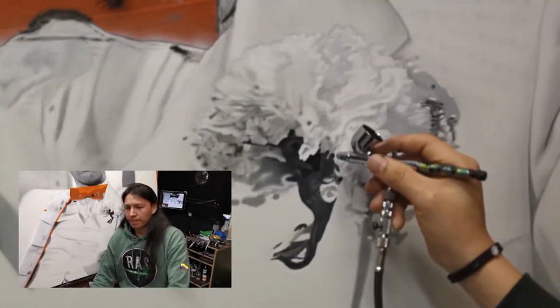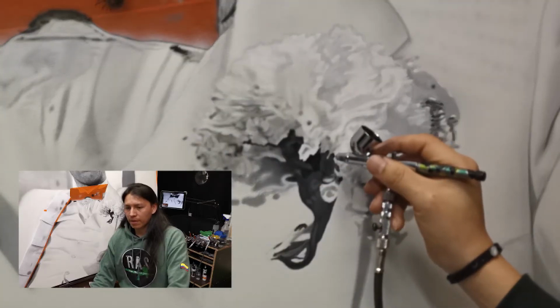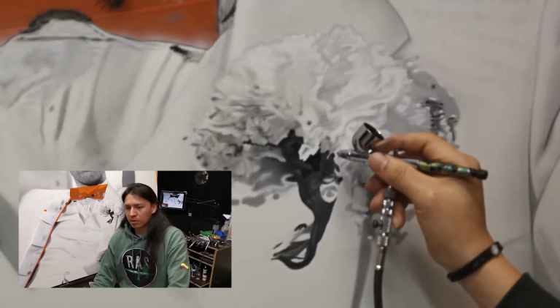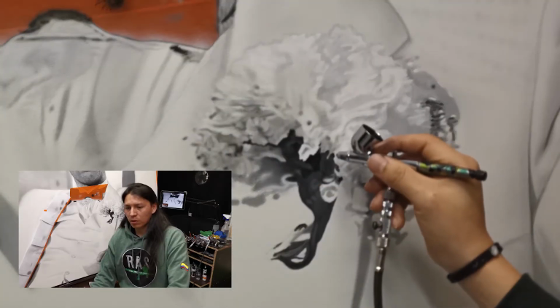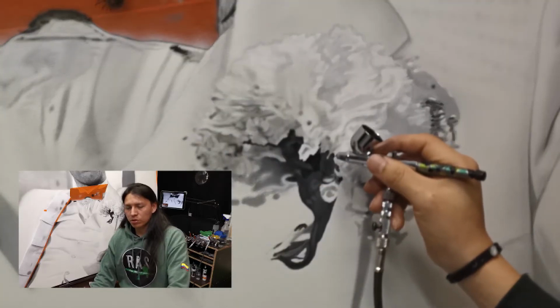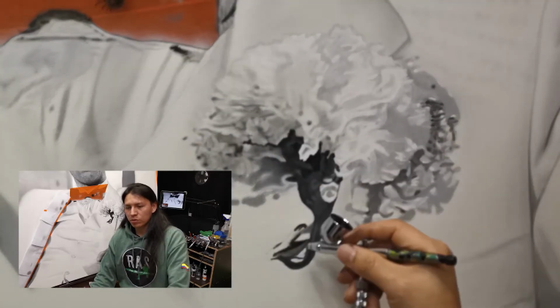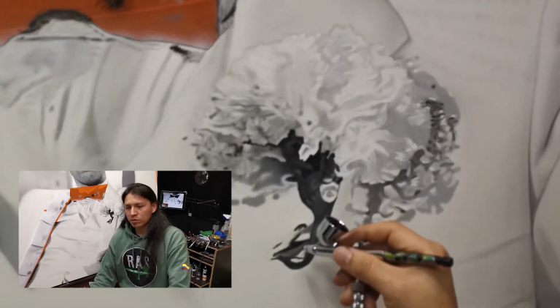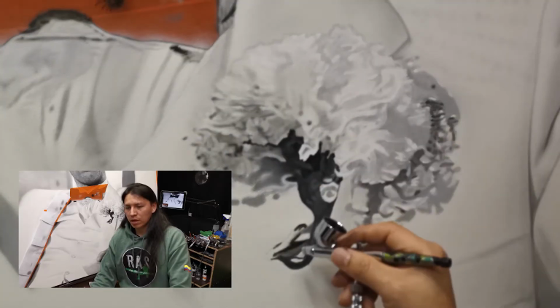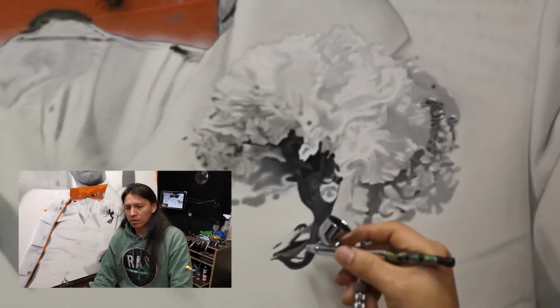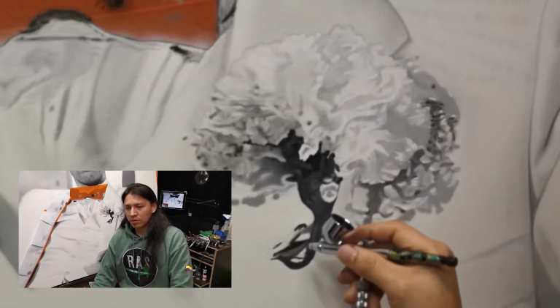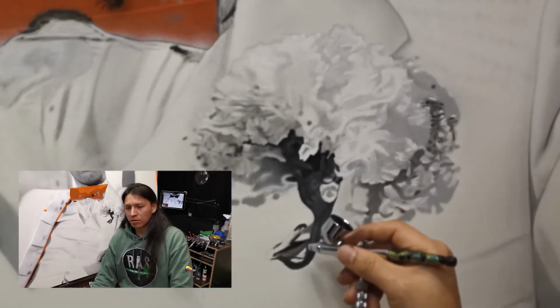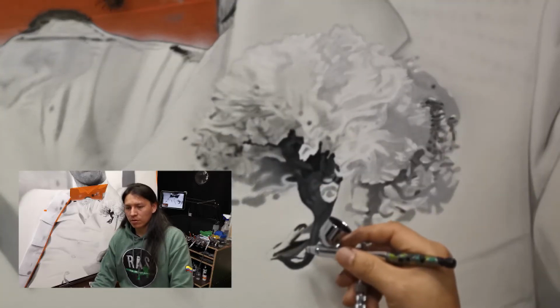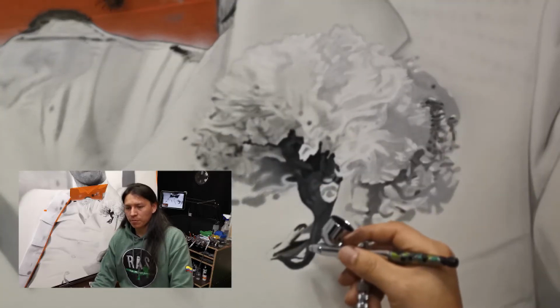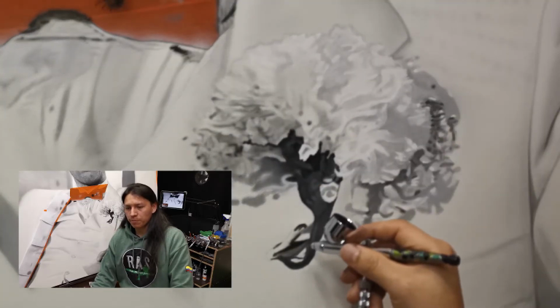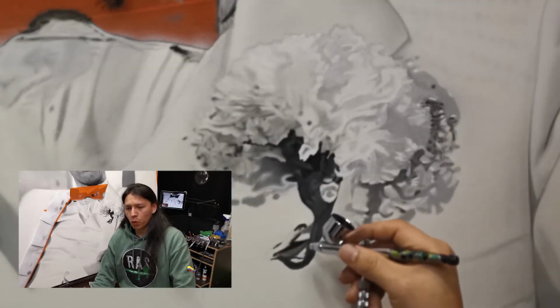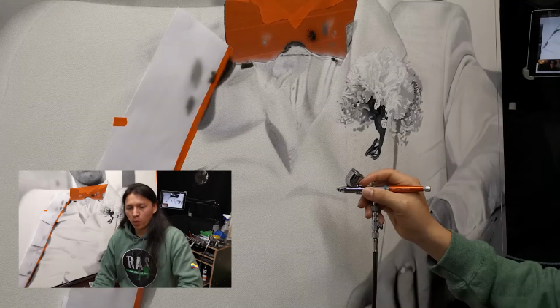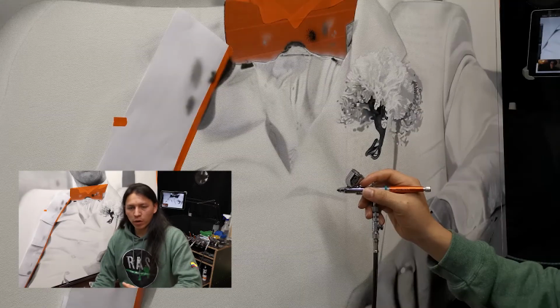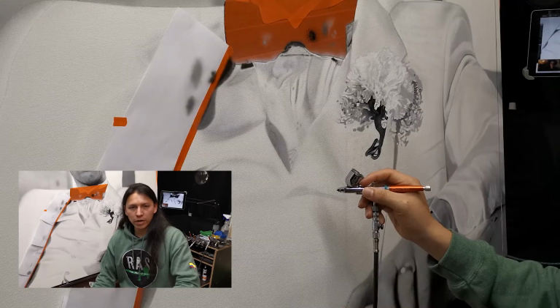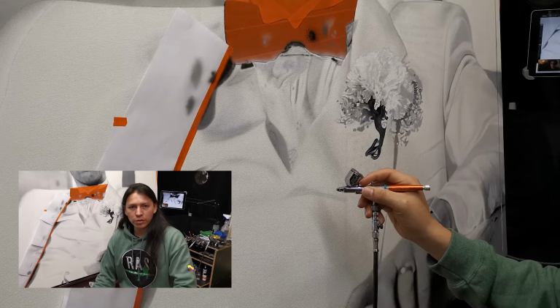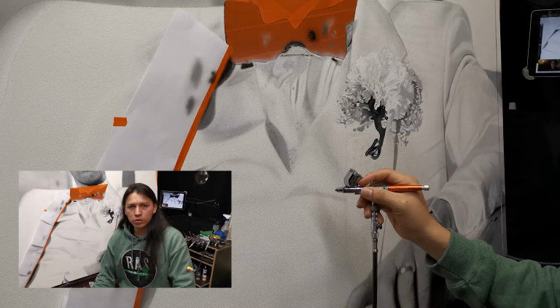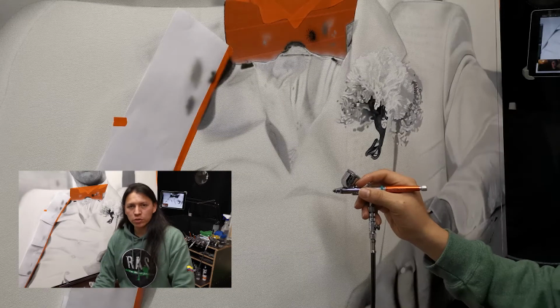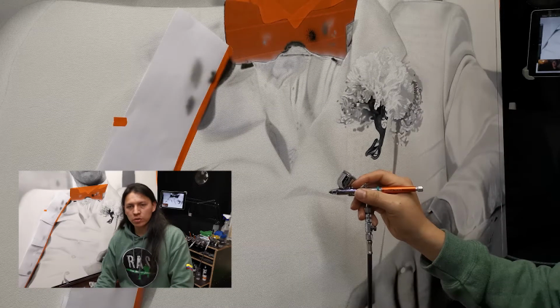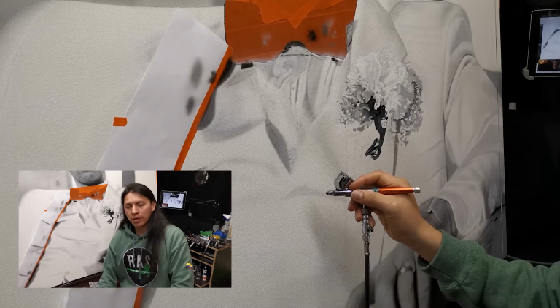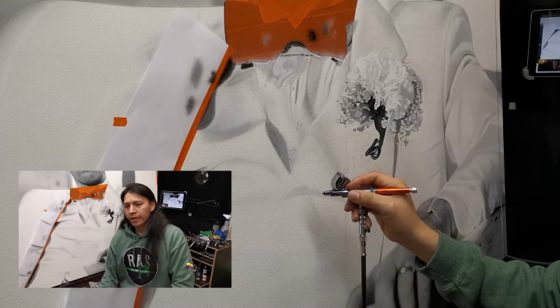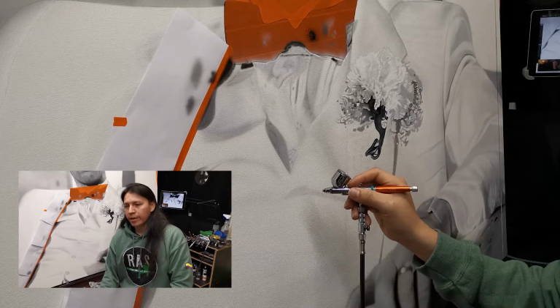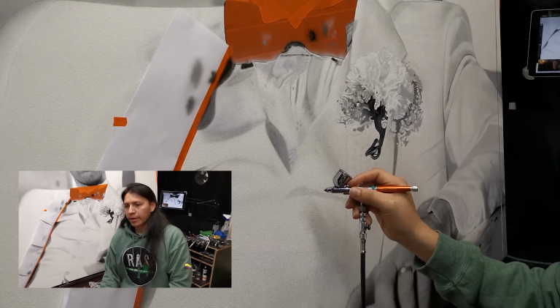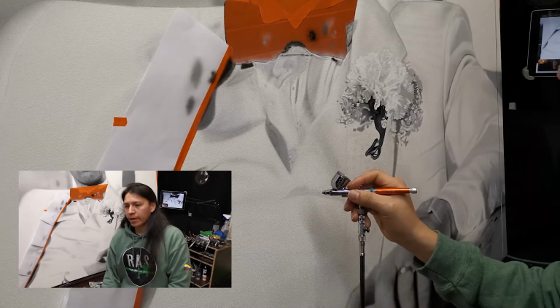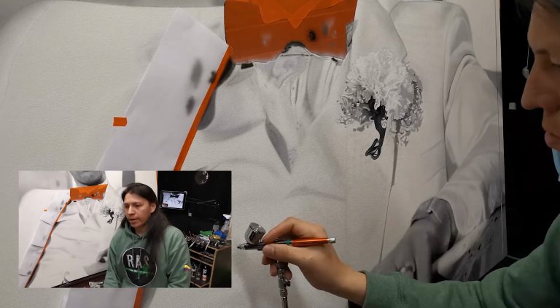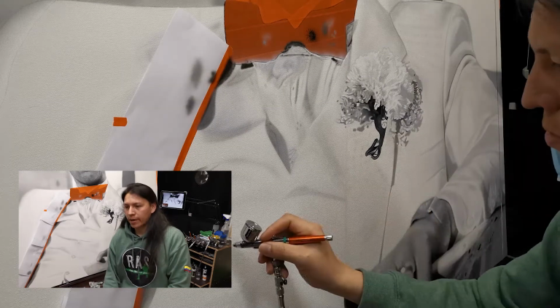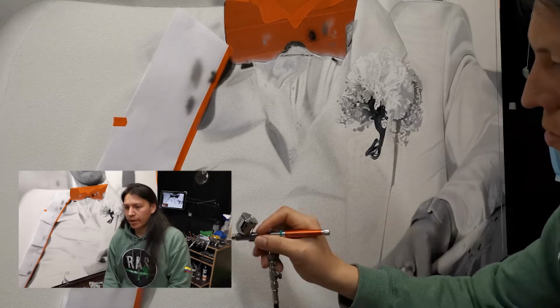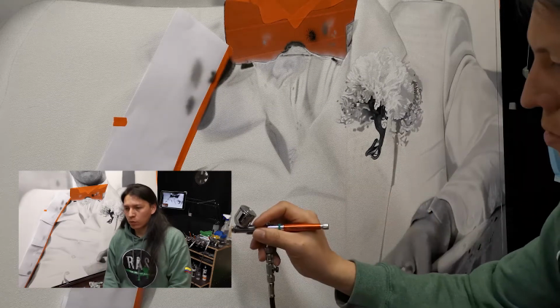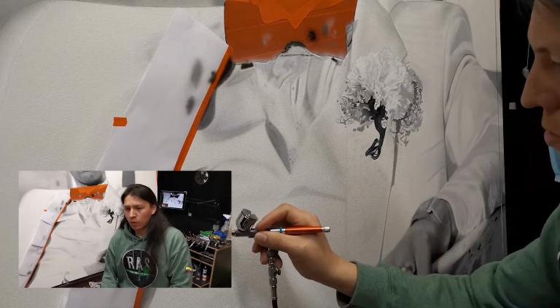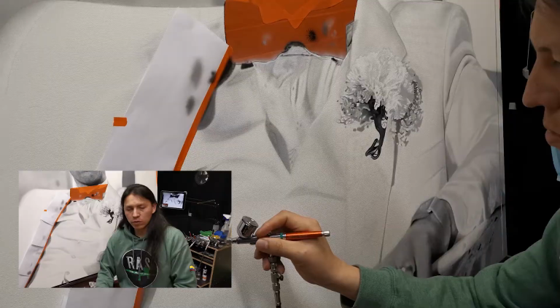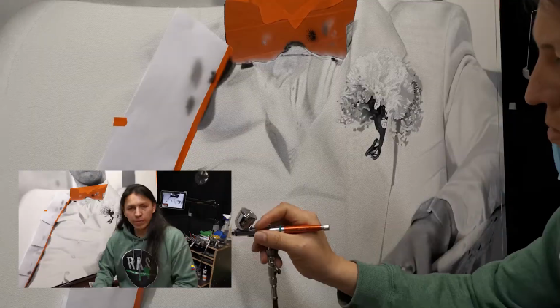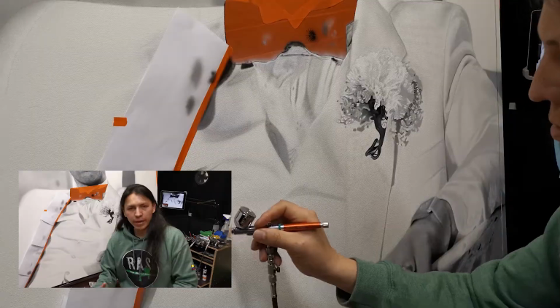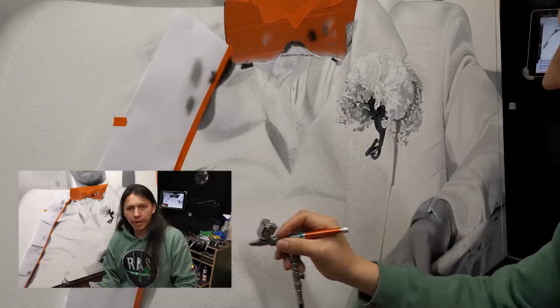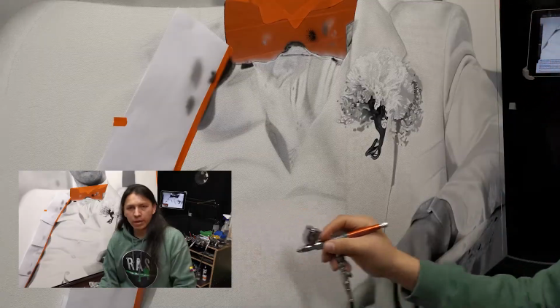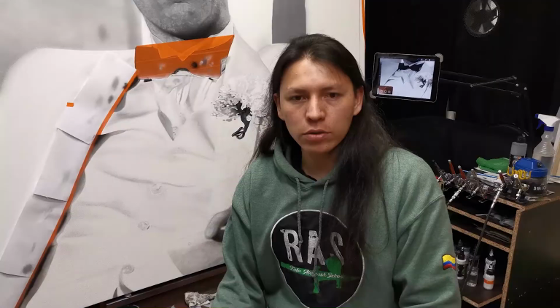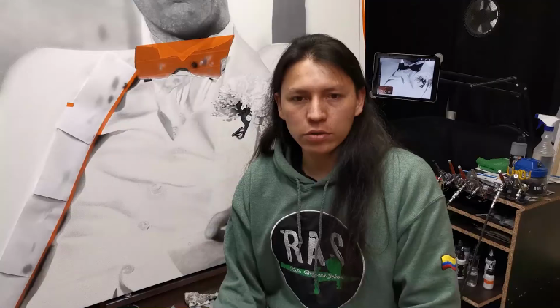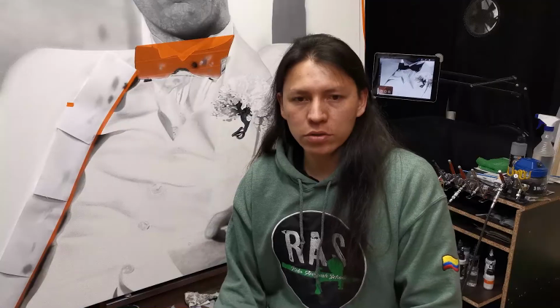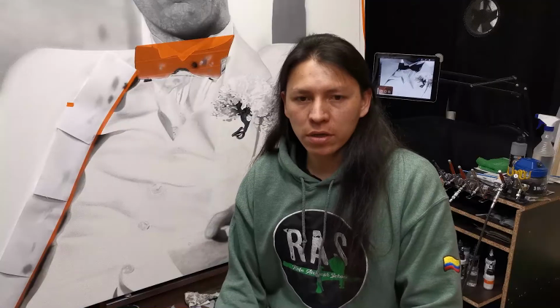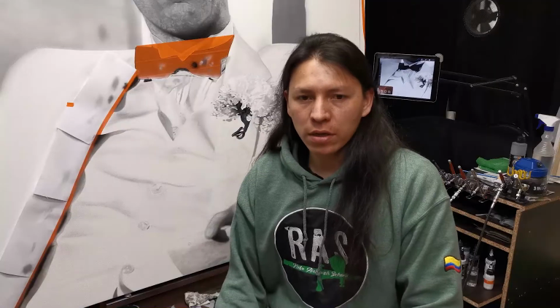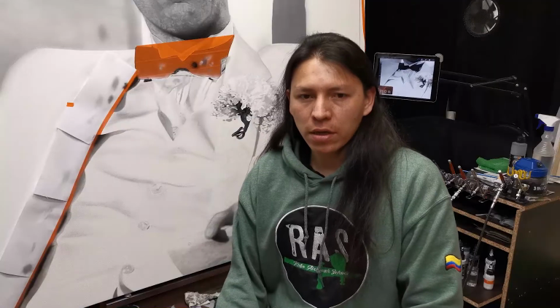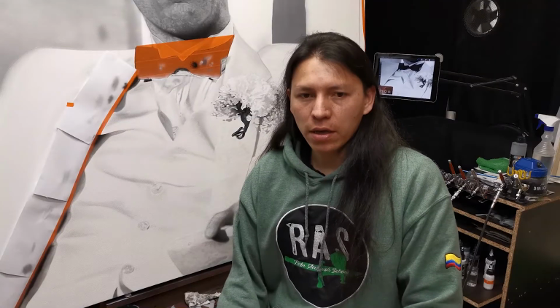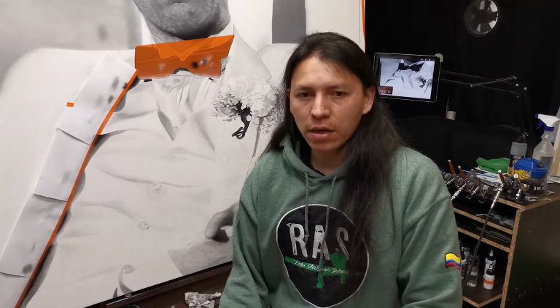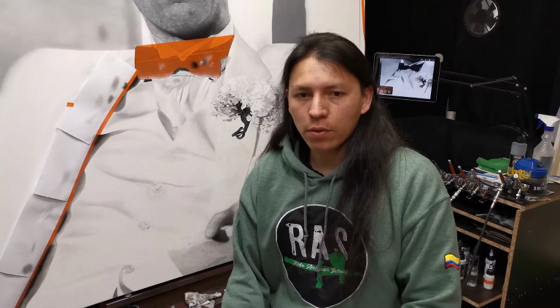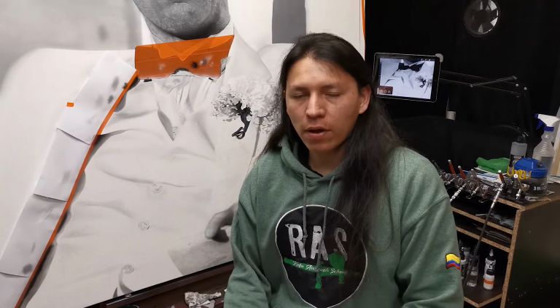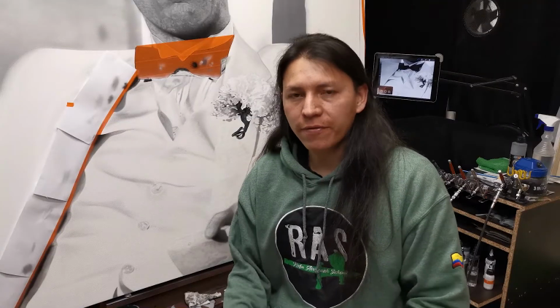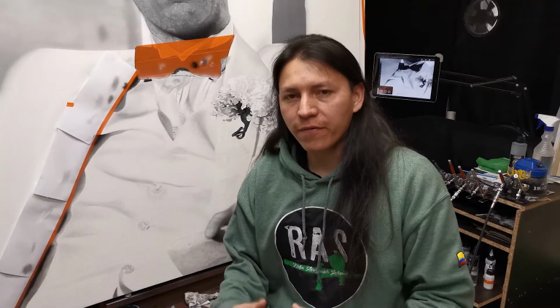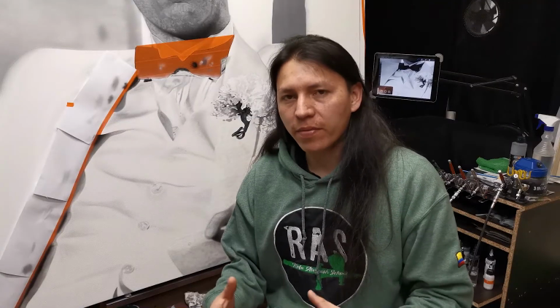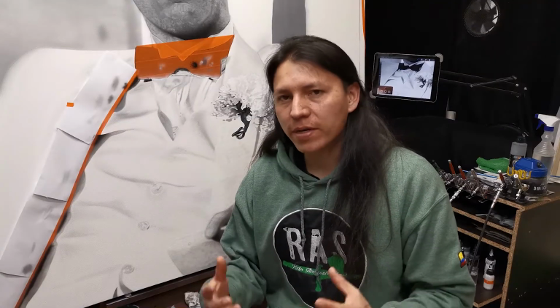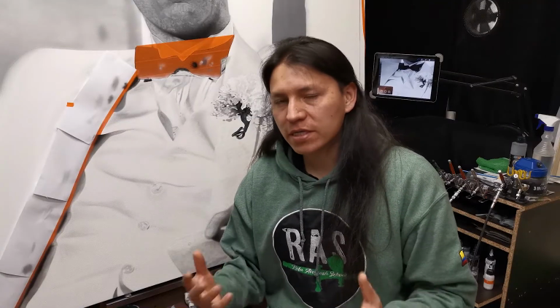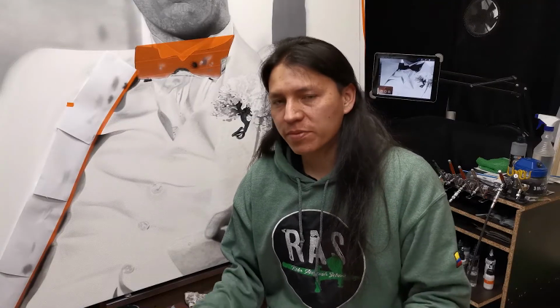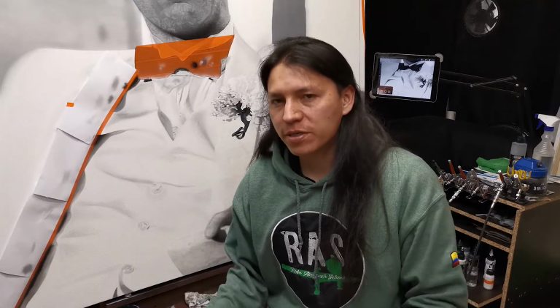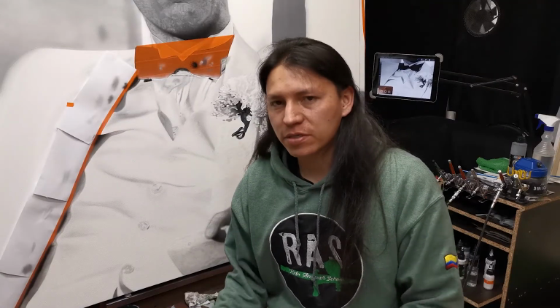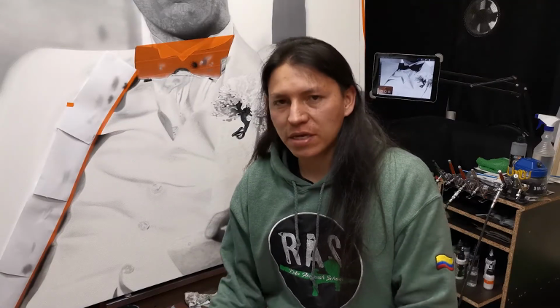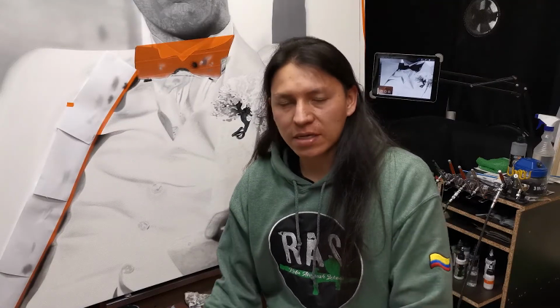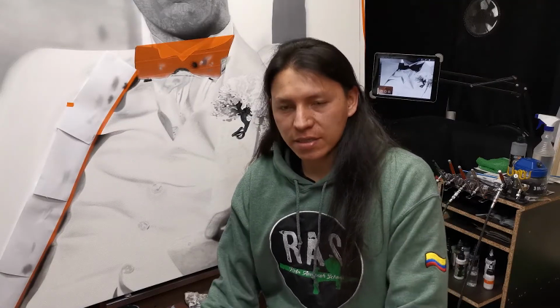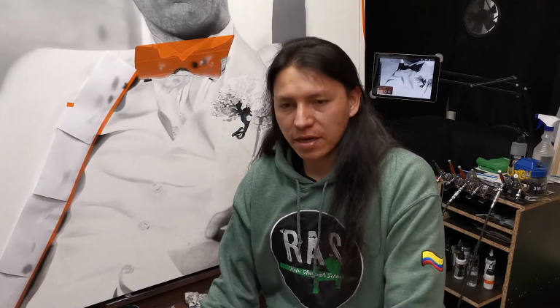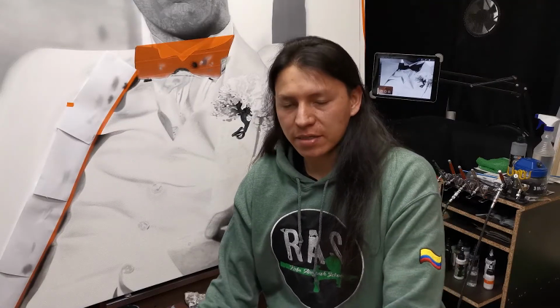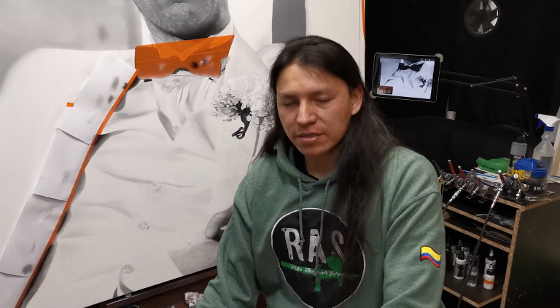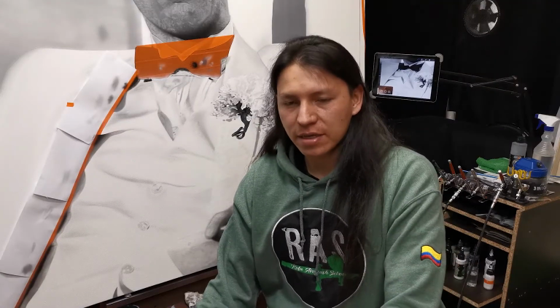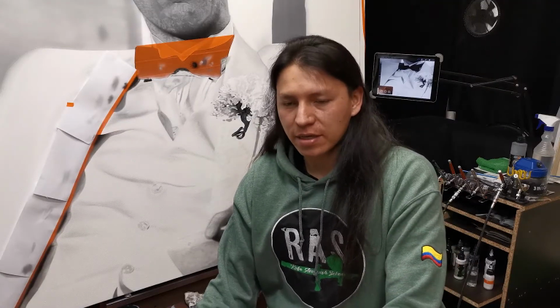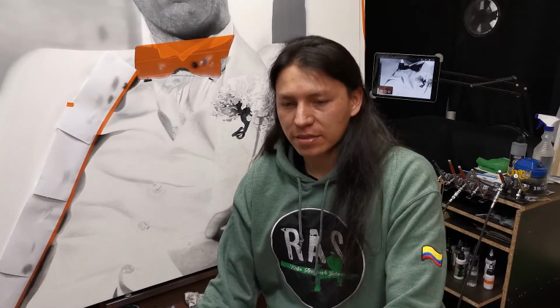Todo esto buscando nuevos retos, nuevos mercados, nuevas formas y expresiones artísticas.